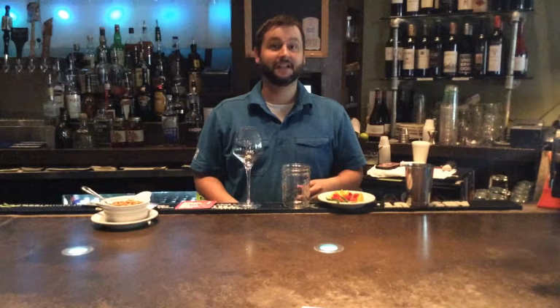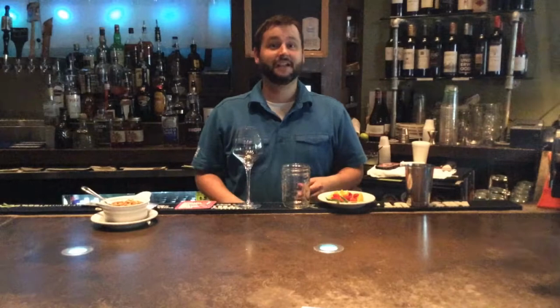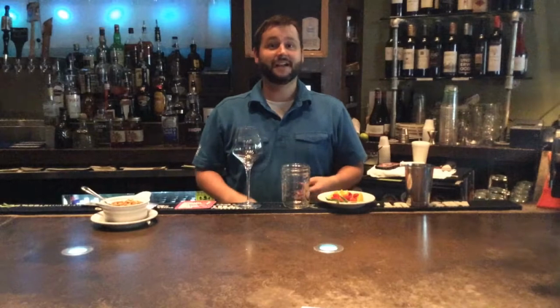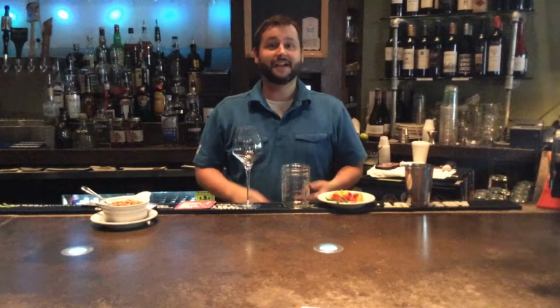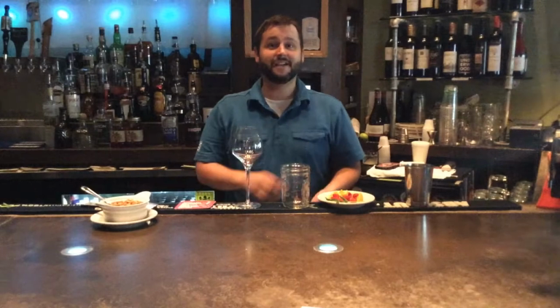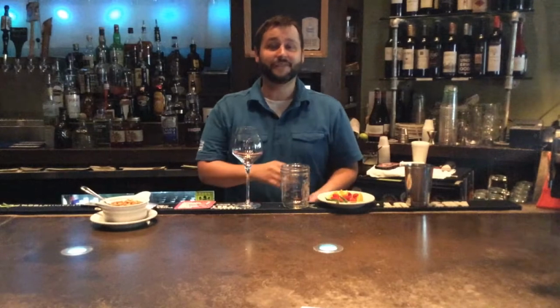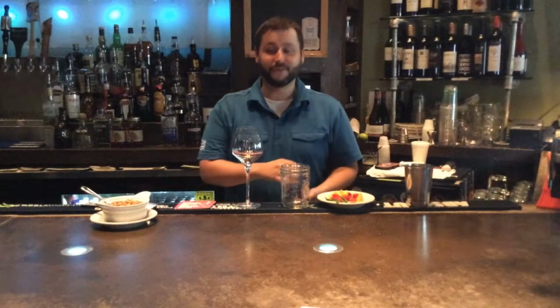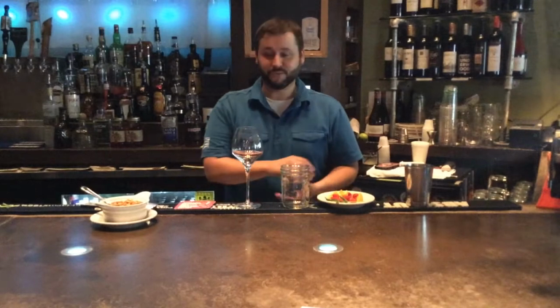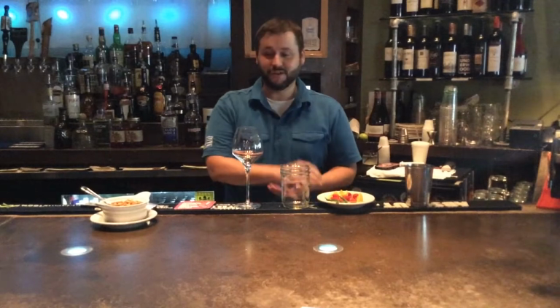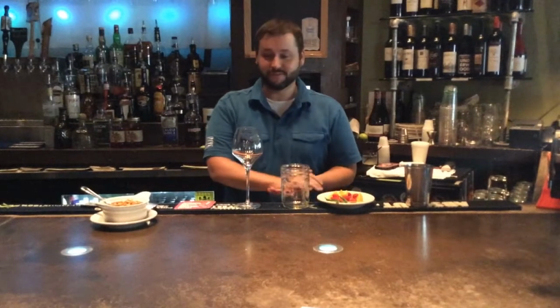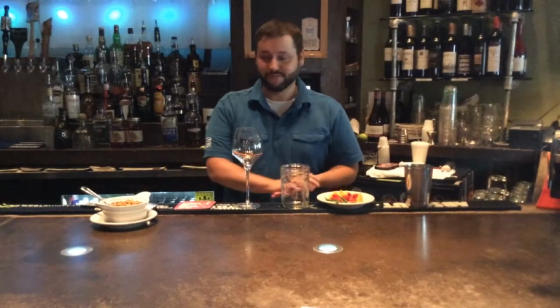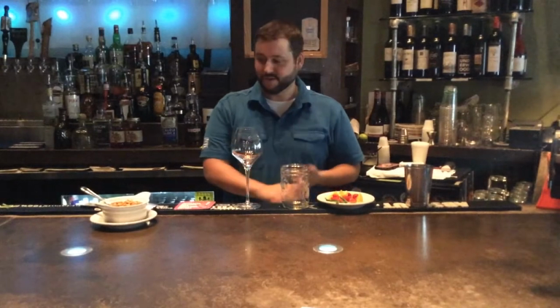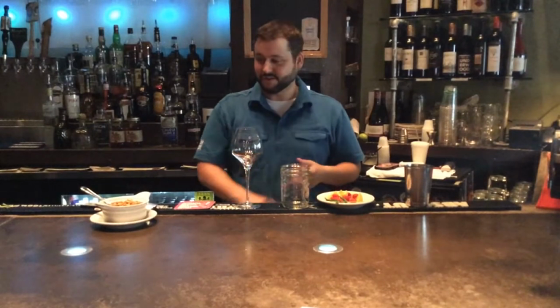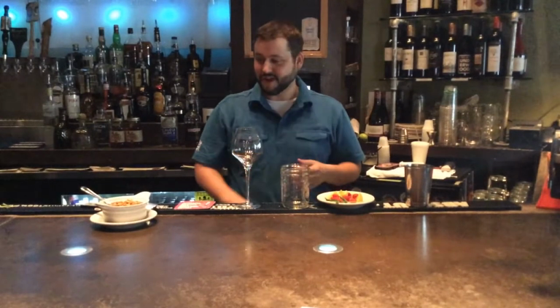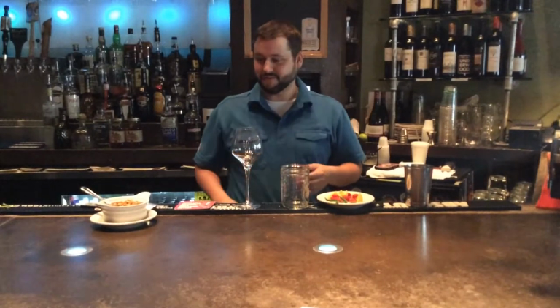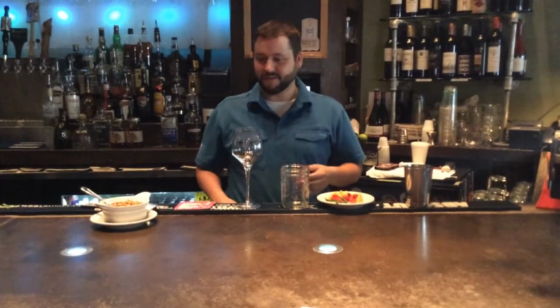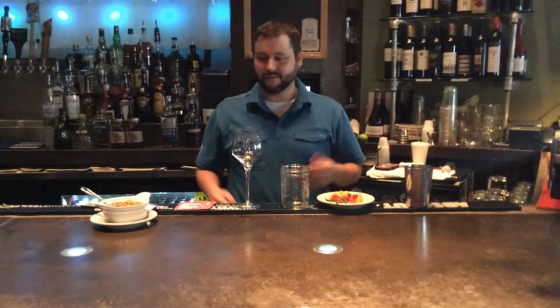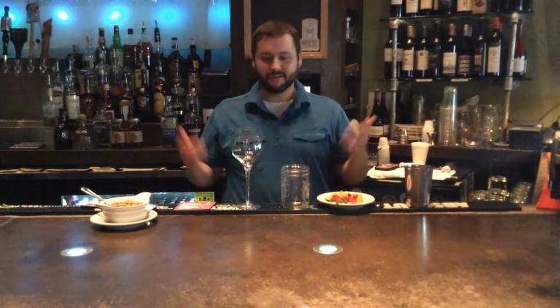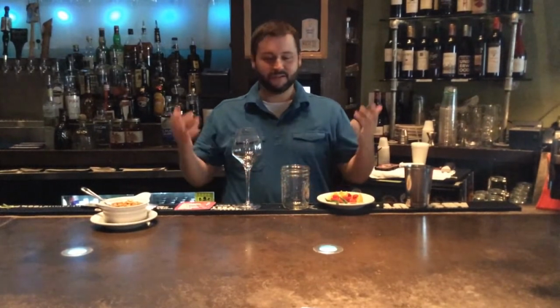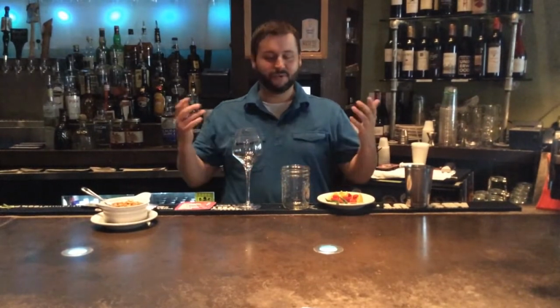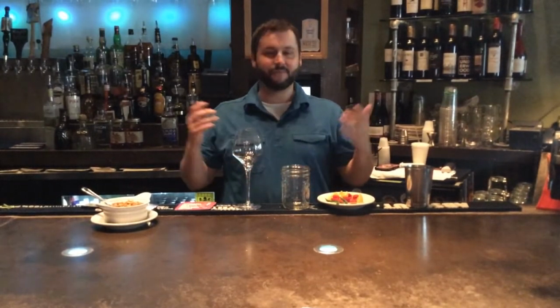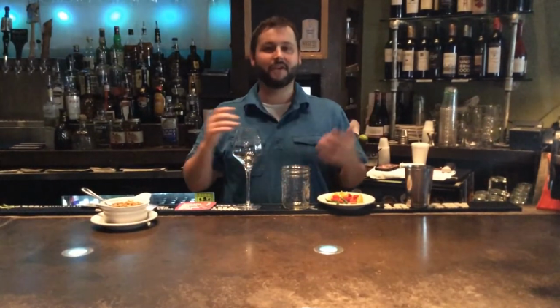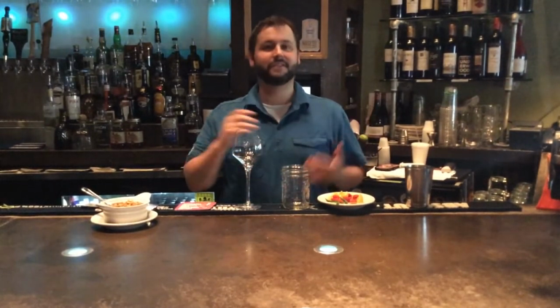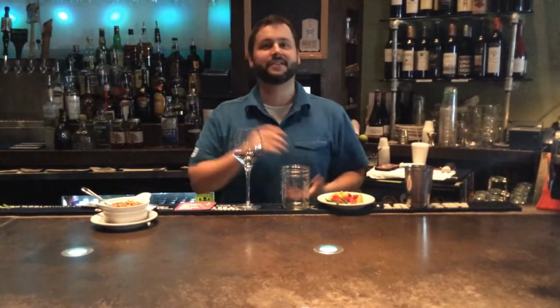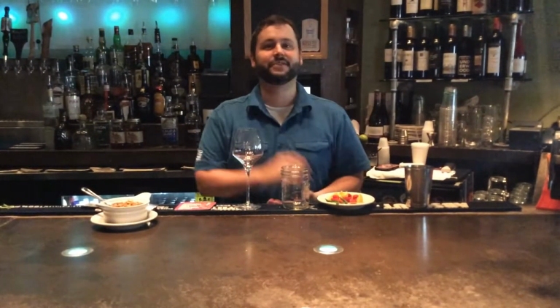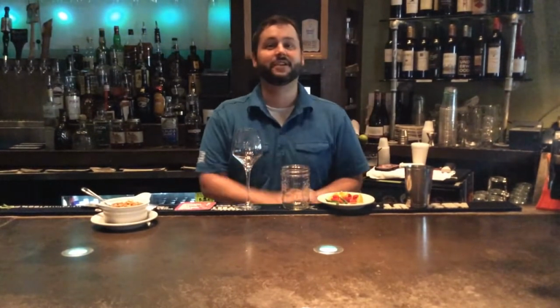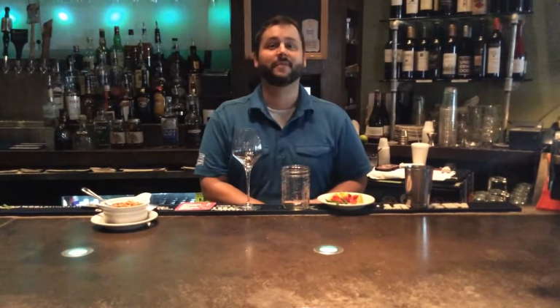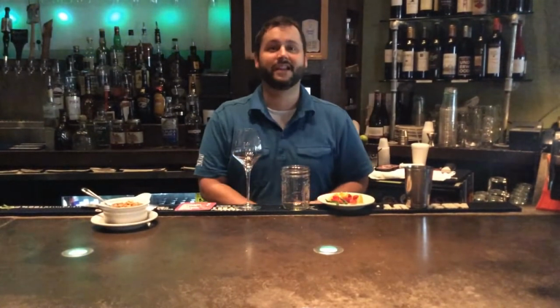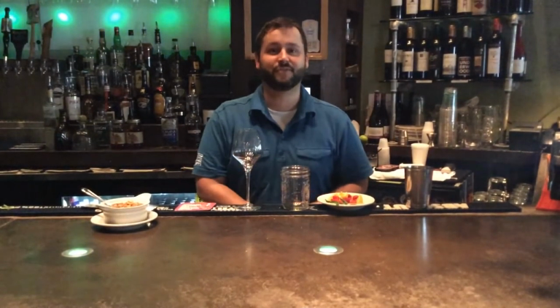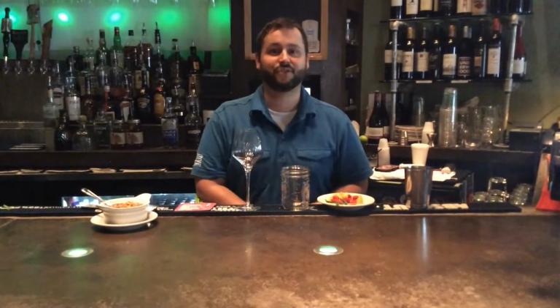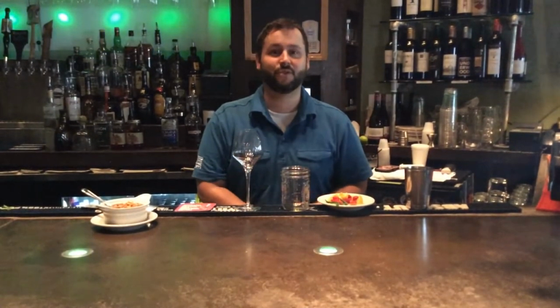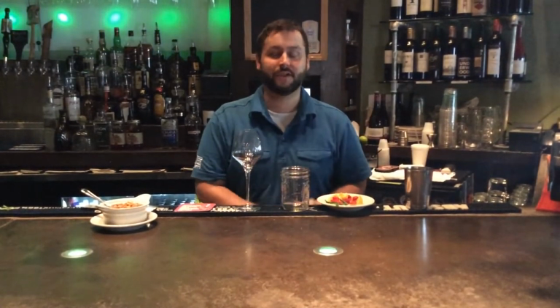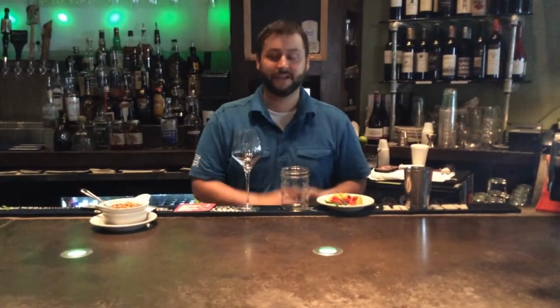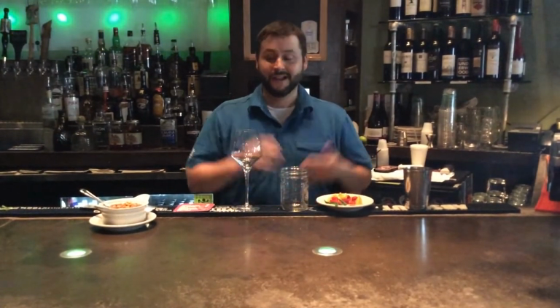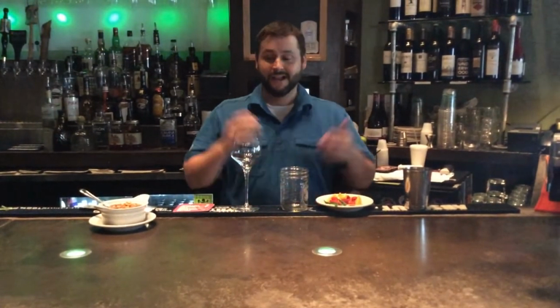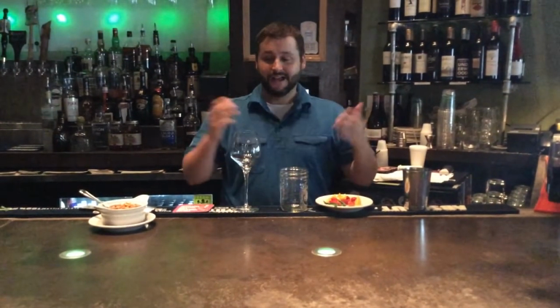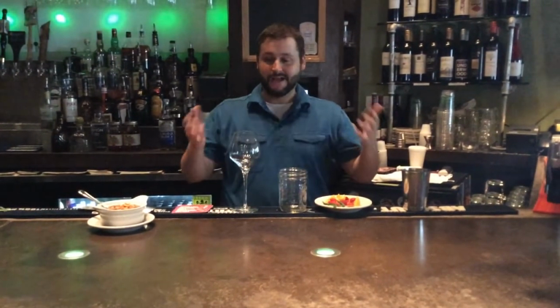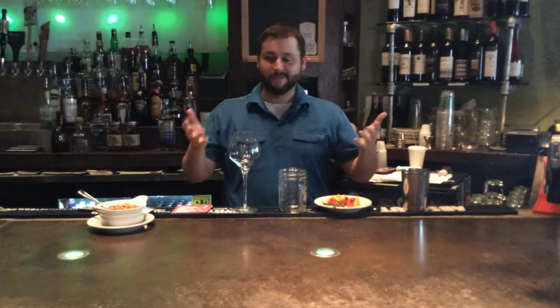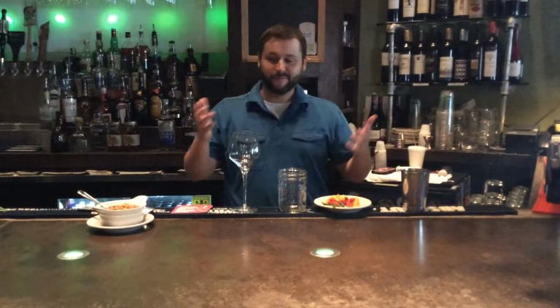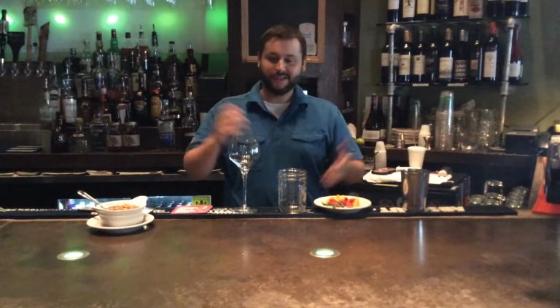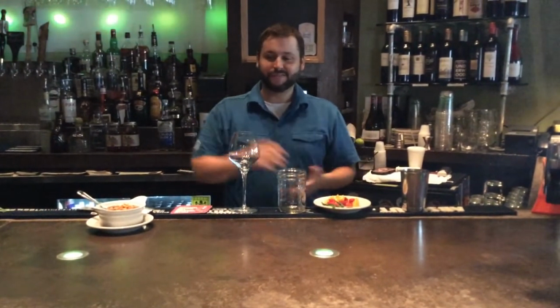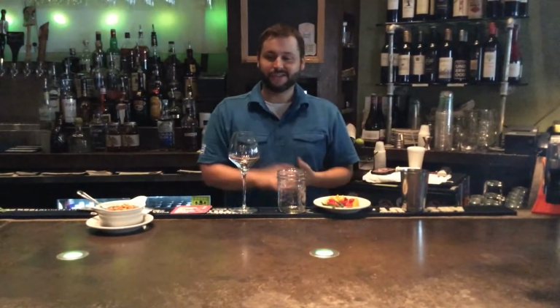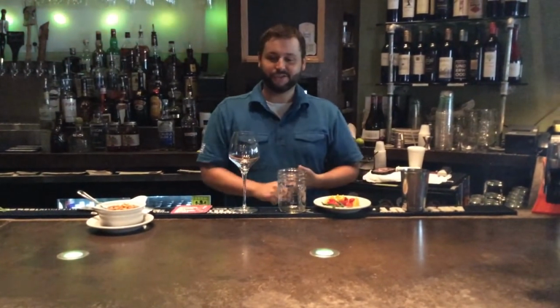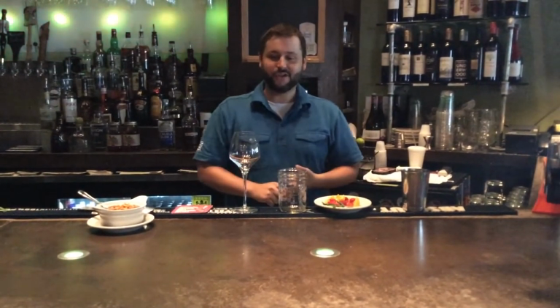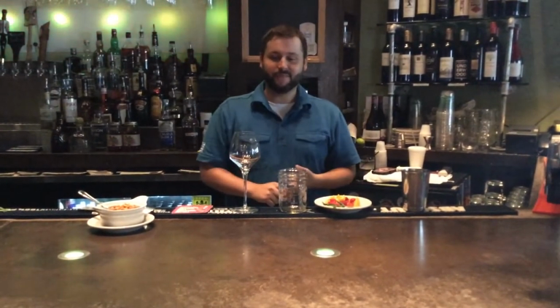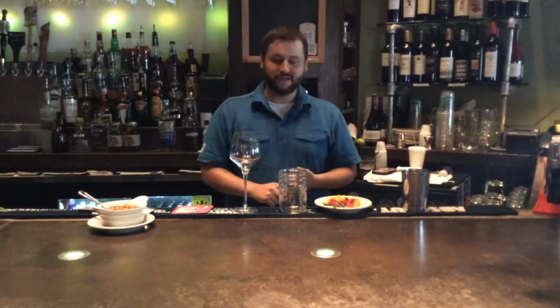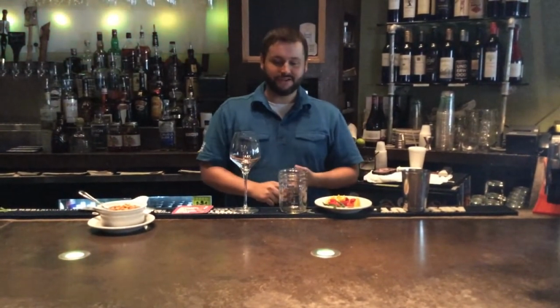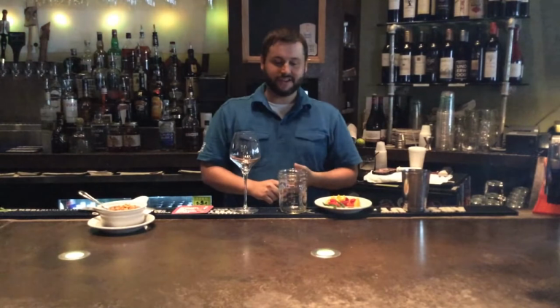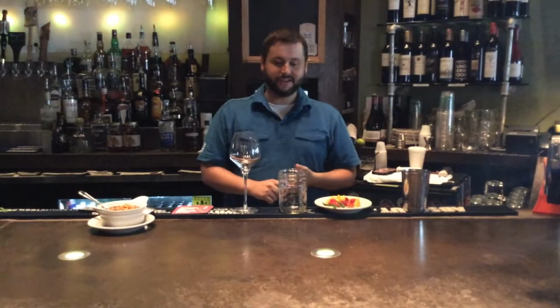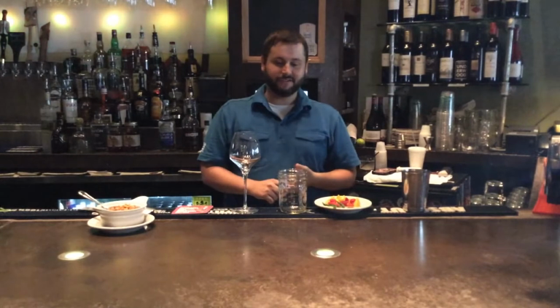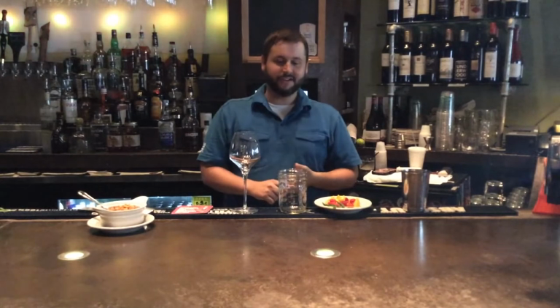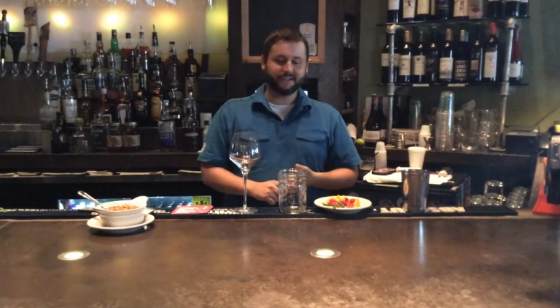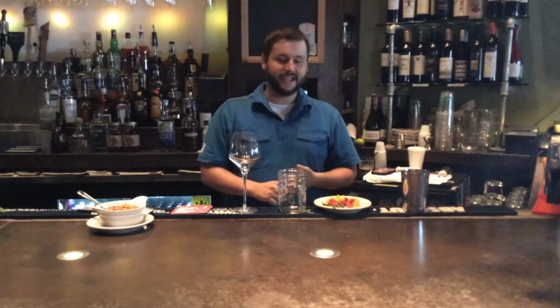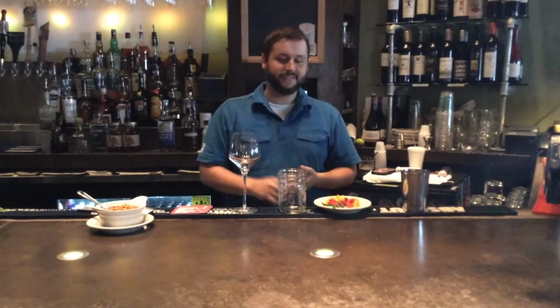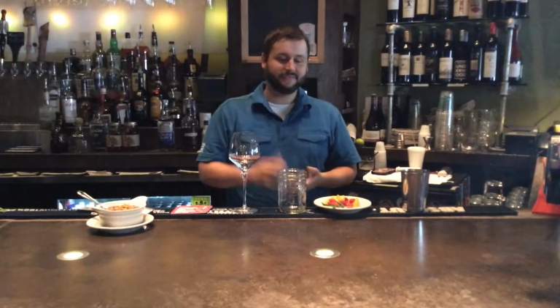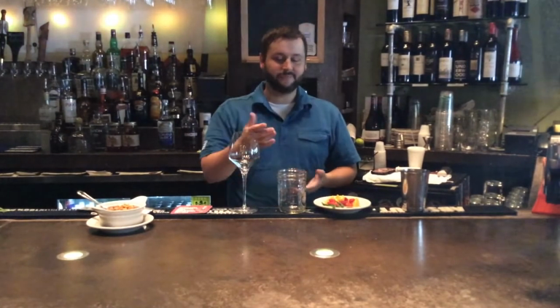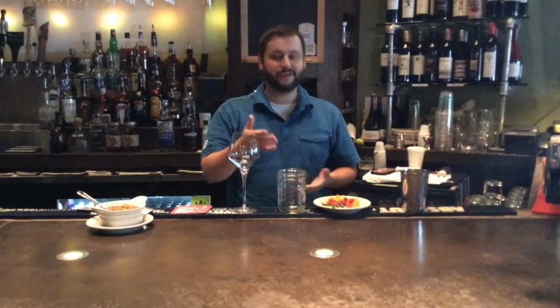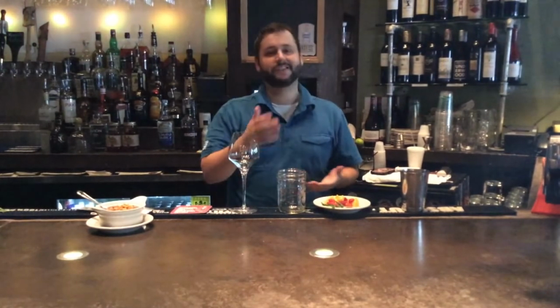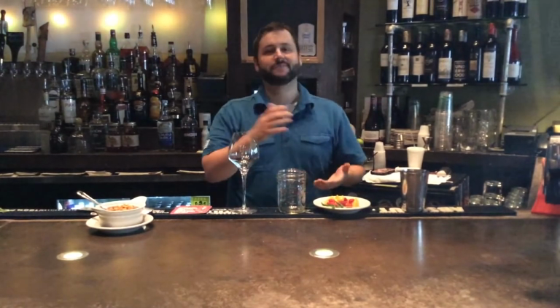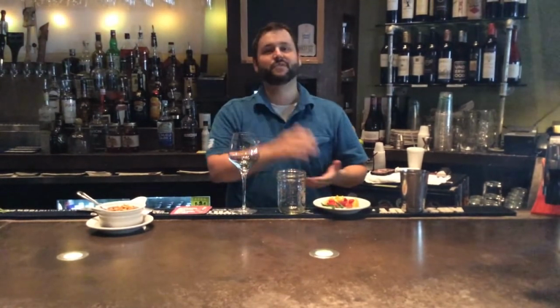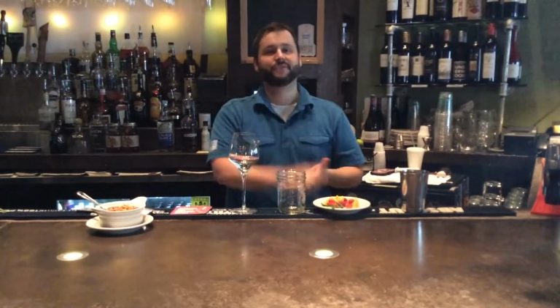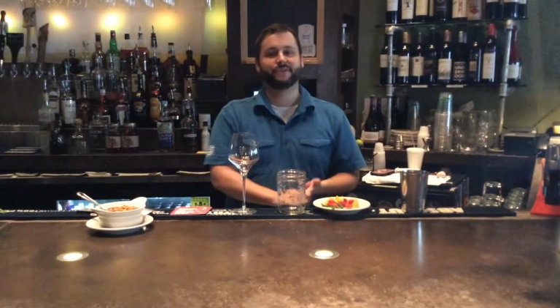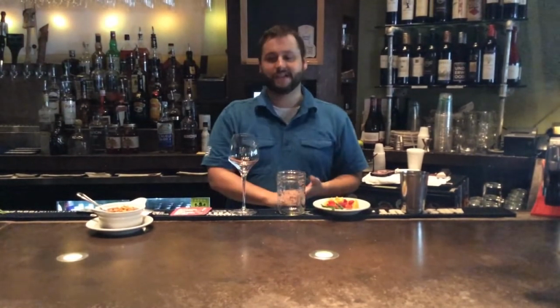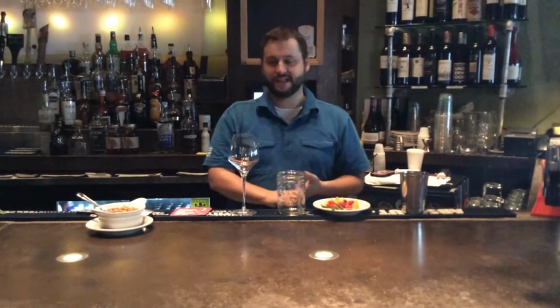Hi folks, welcome to Nose Dive. I'm one of the bartenders here. My name is Troy. I'm going to be making the strawberry sangria and the pickings mule and a little food today.